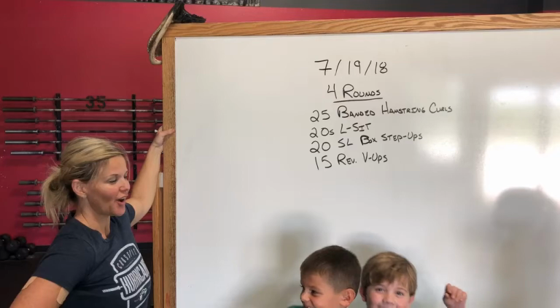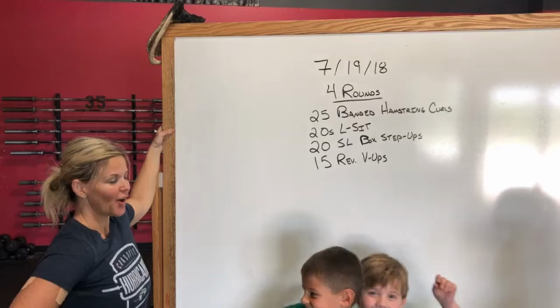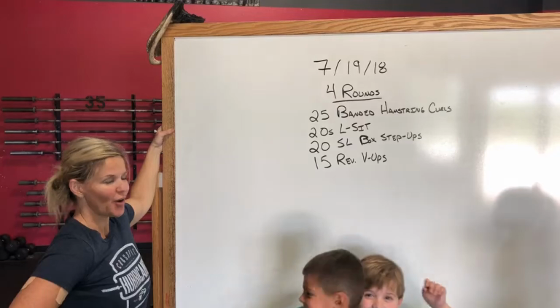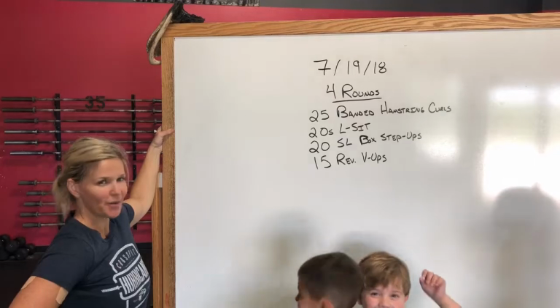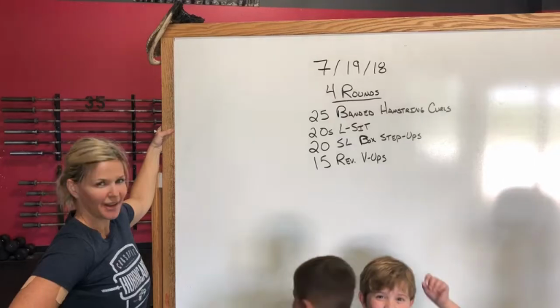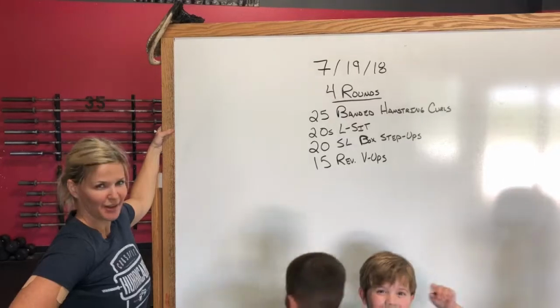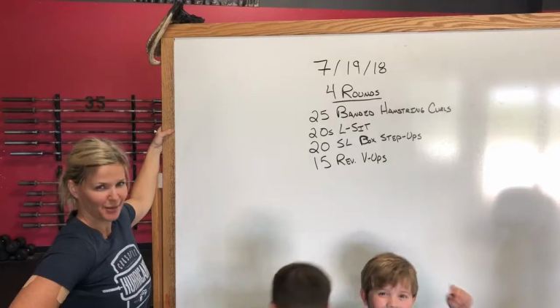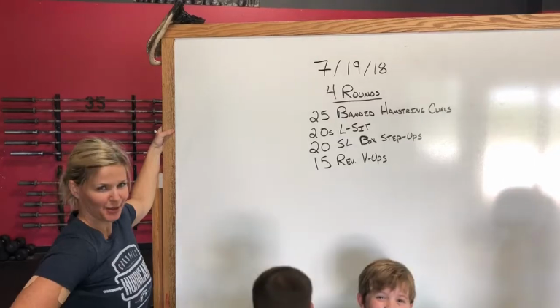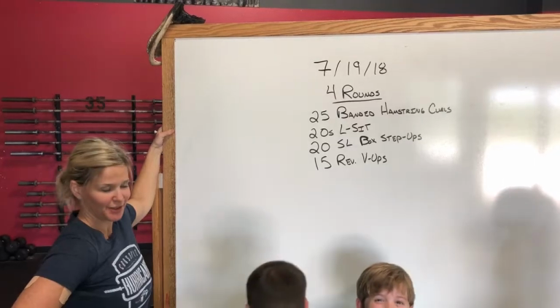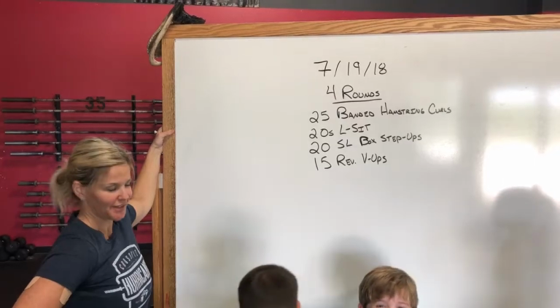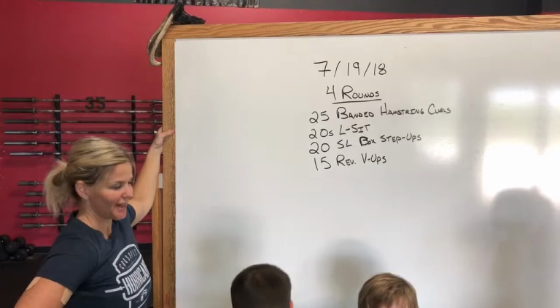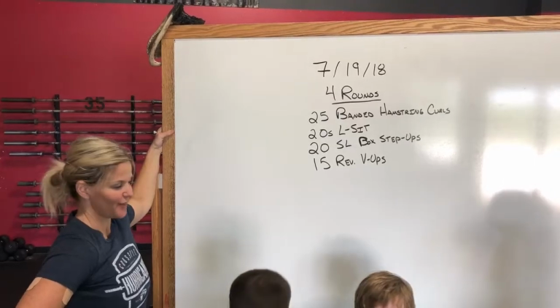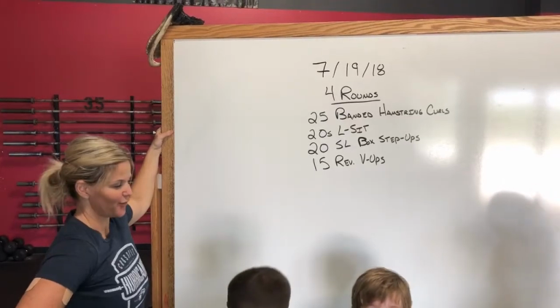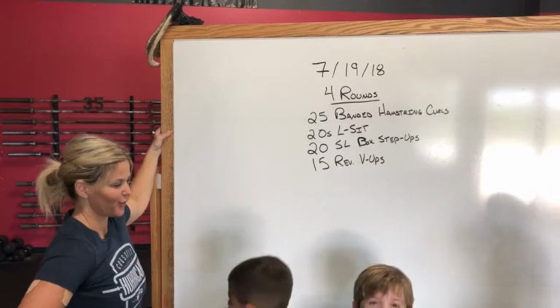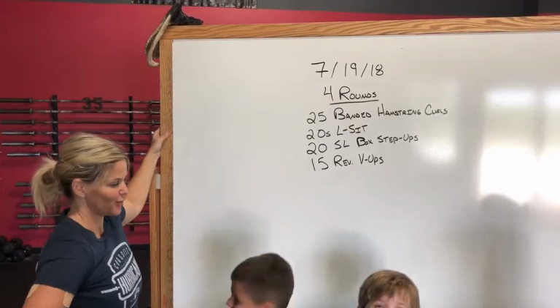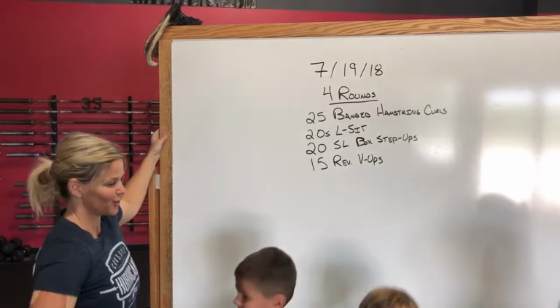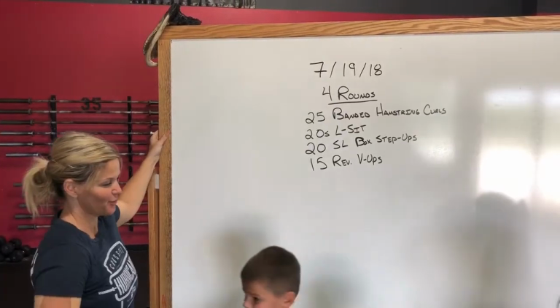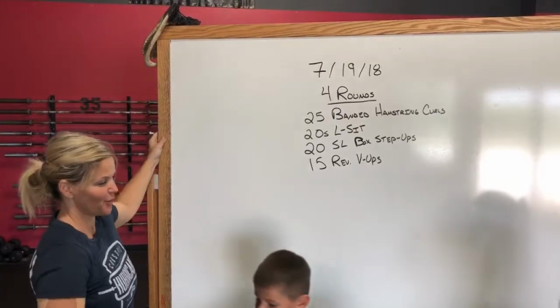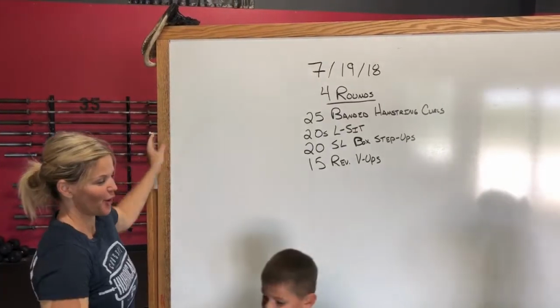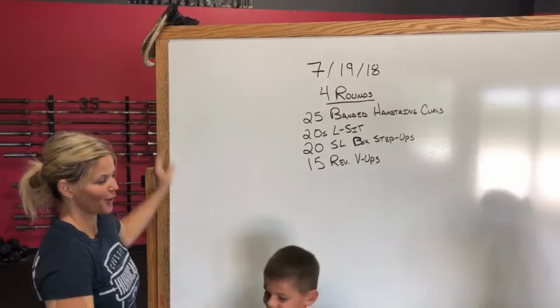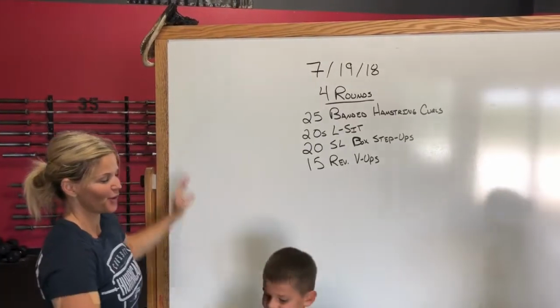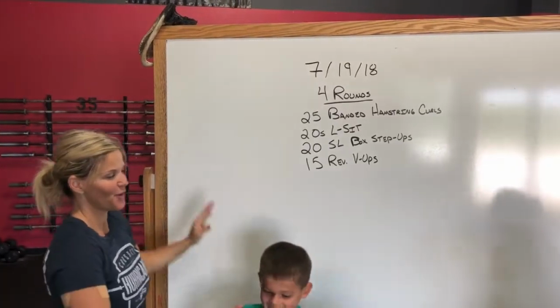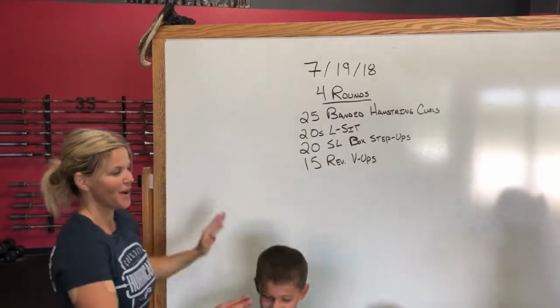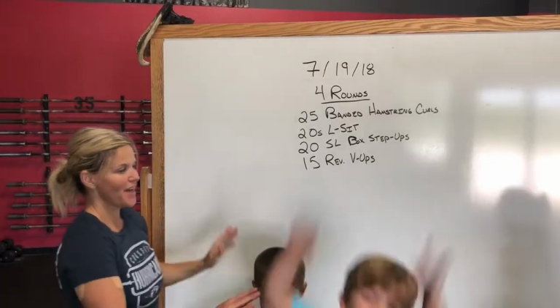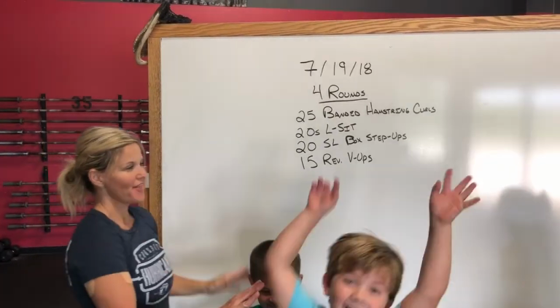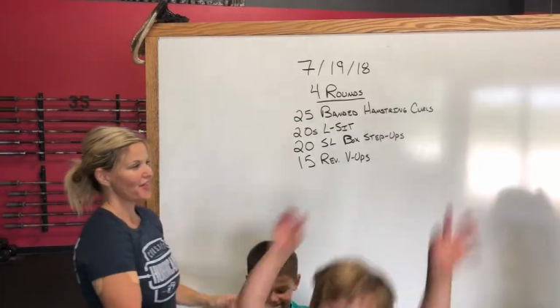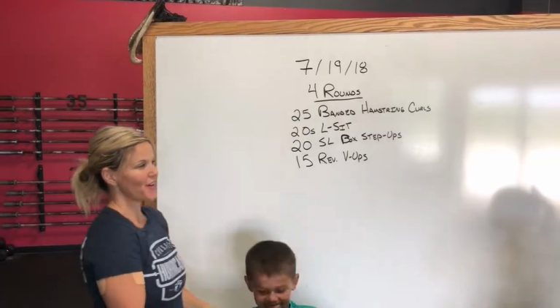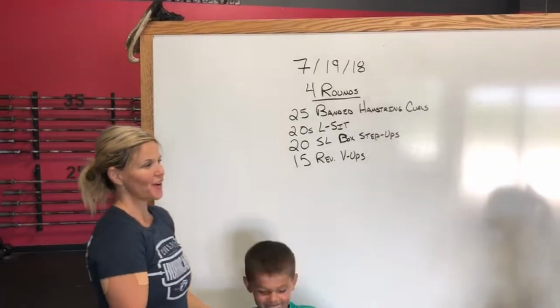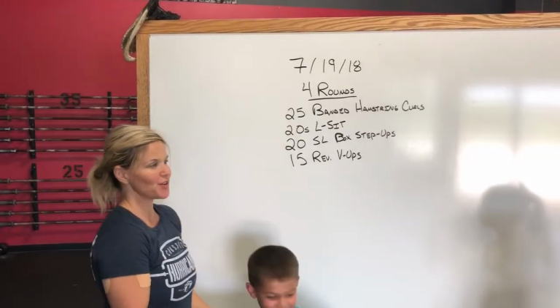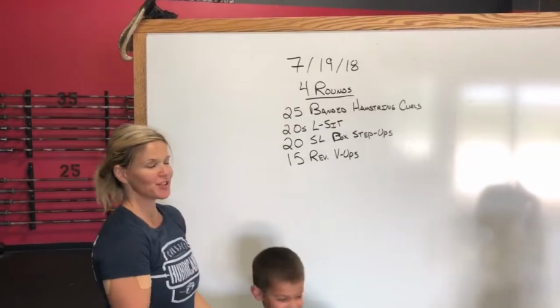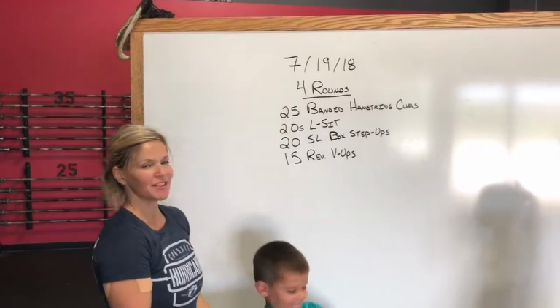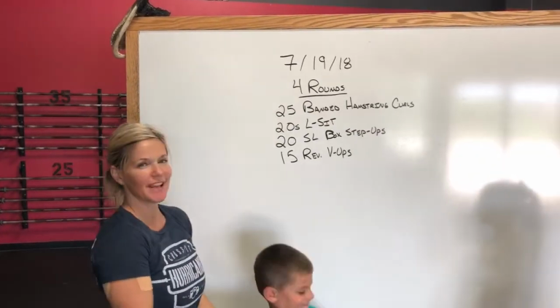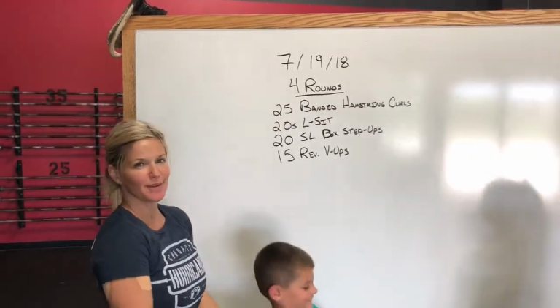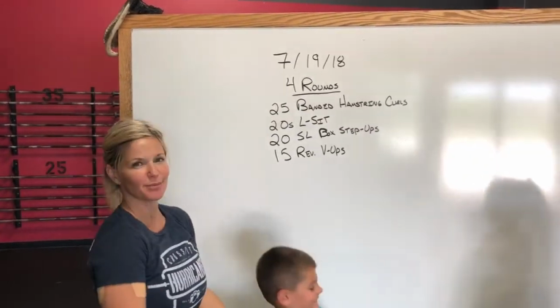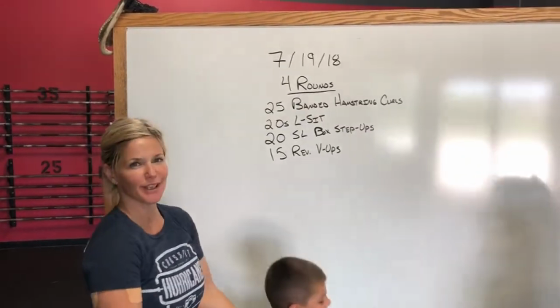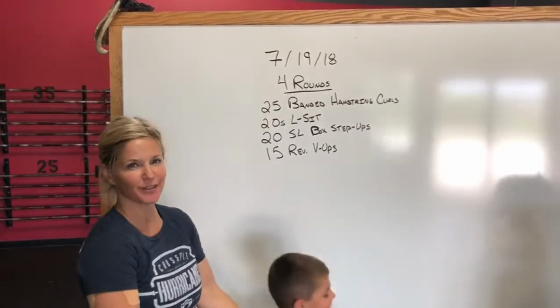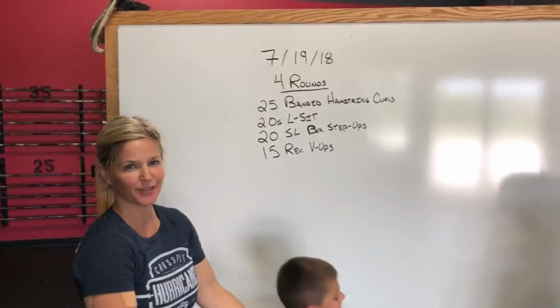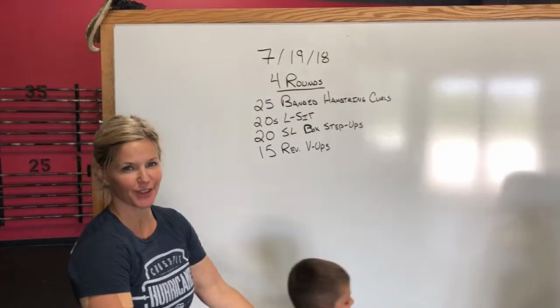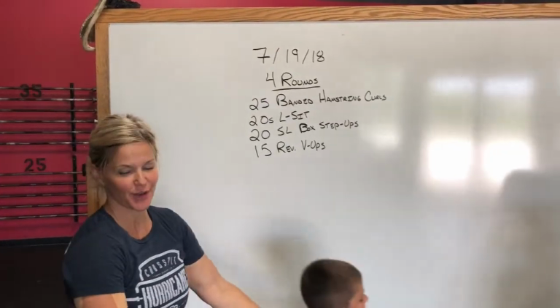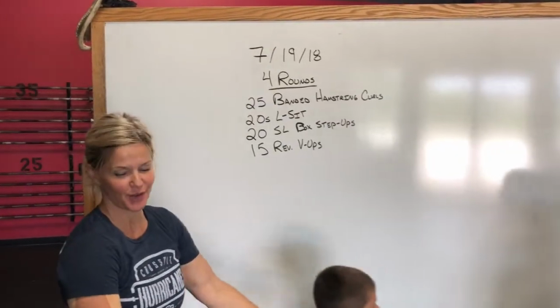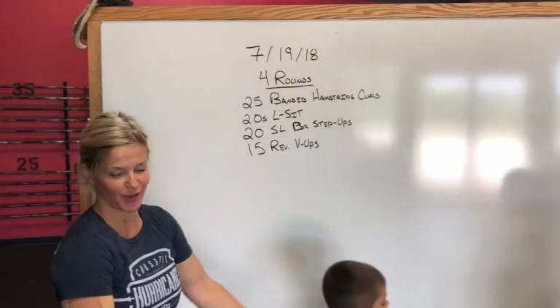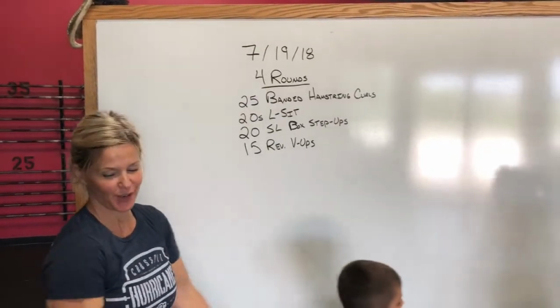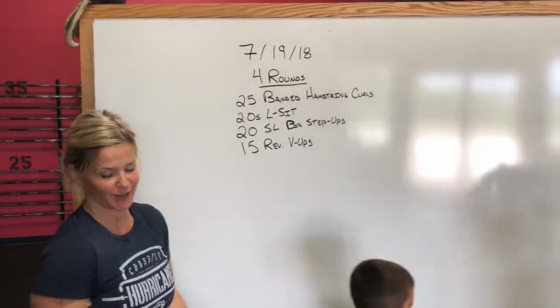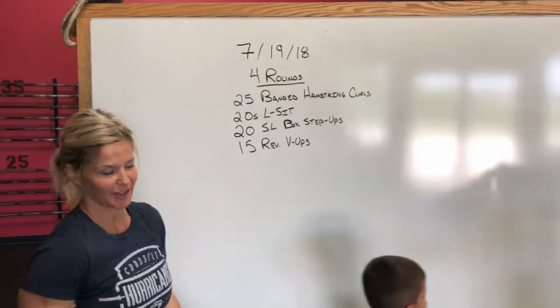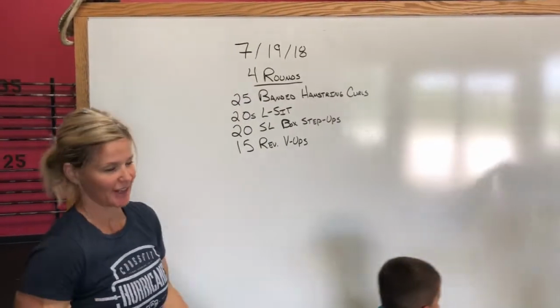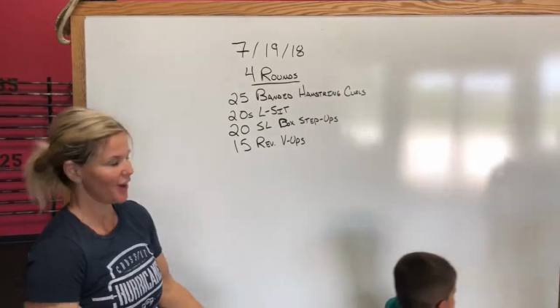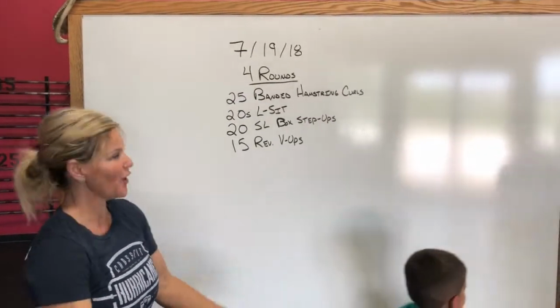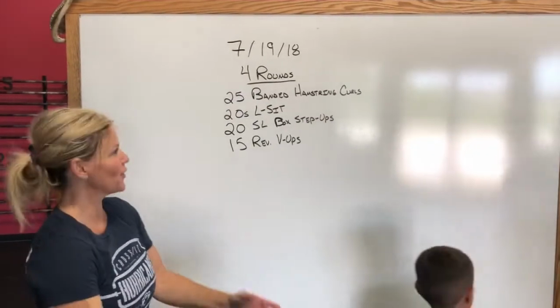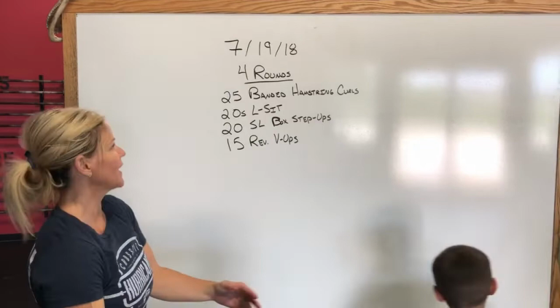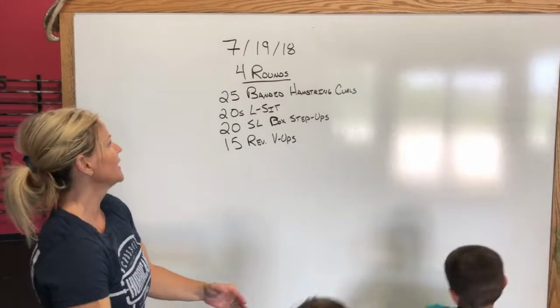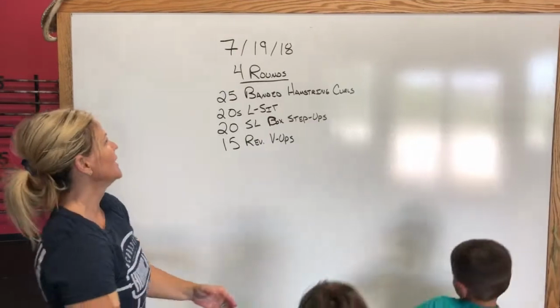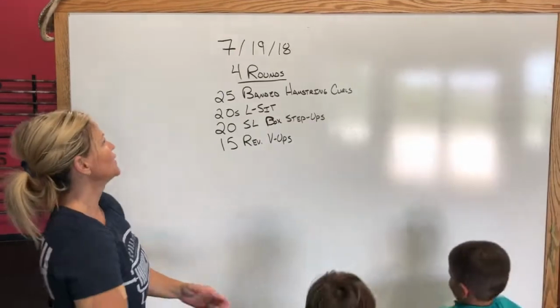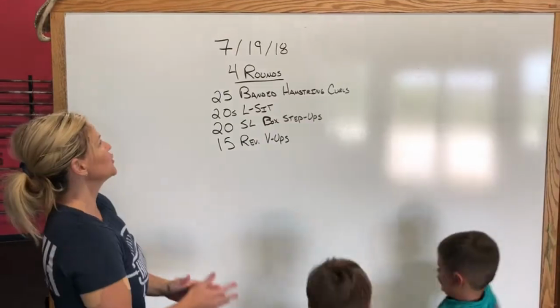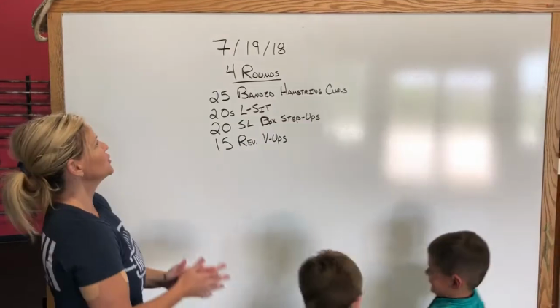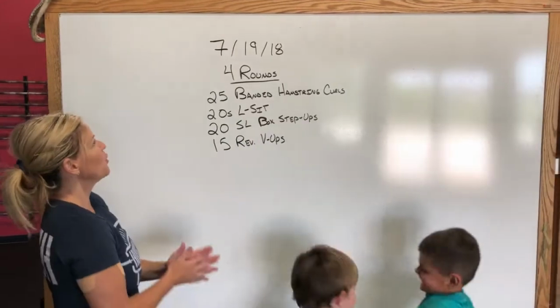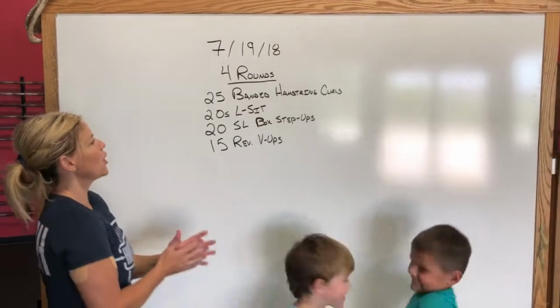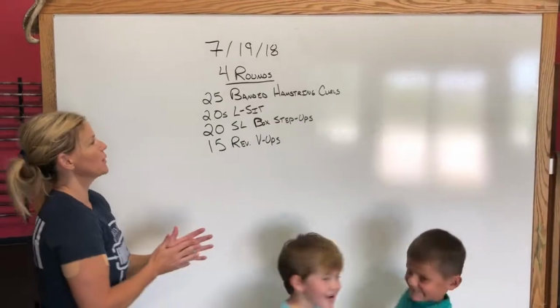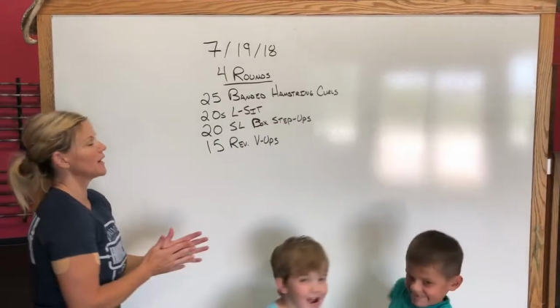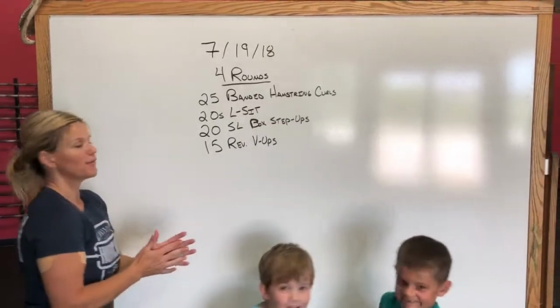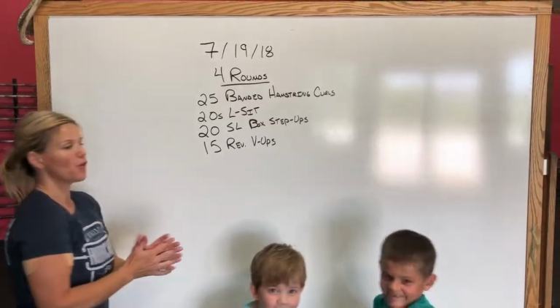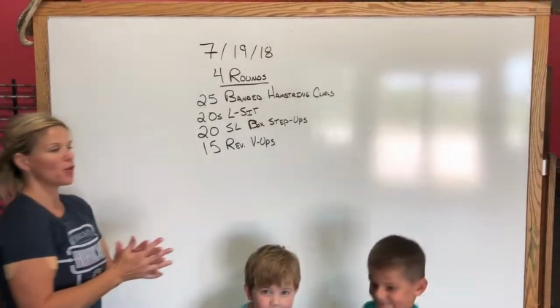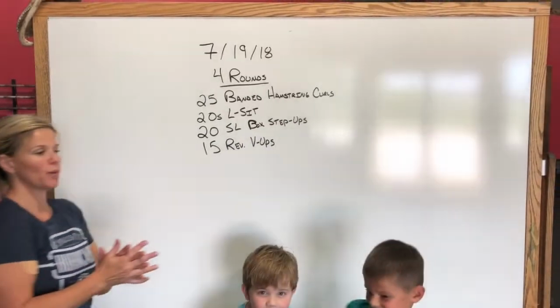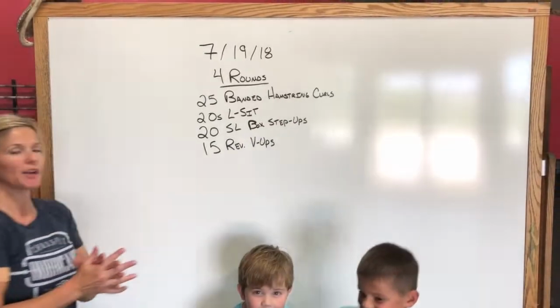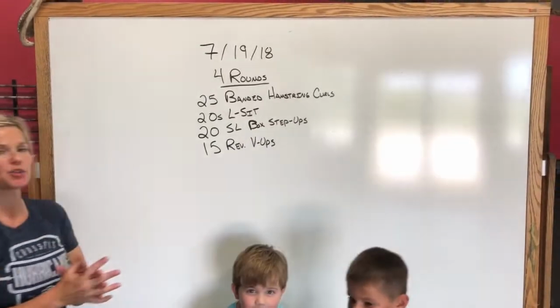All my helpers today for tomorrow, Thursday — Blood Flow Thursday. So tomorrow we've got four rounds.